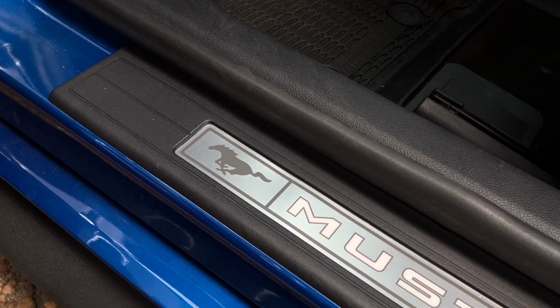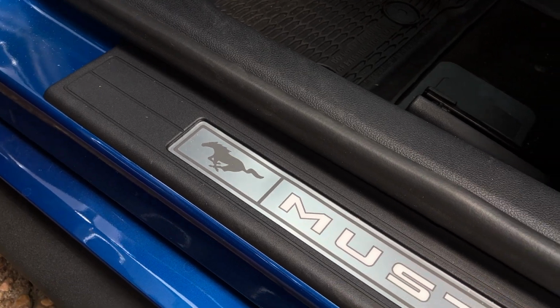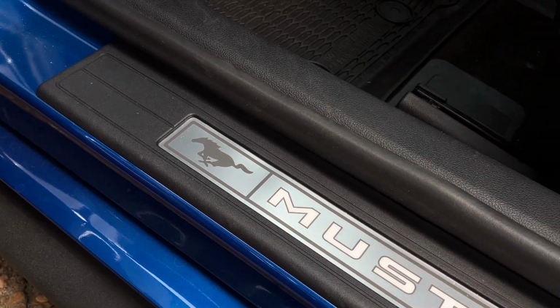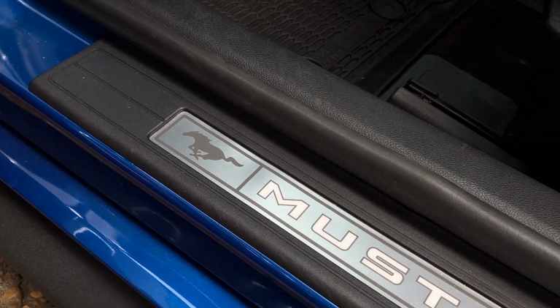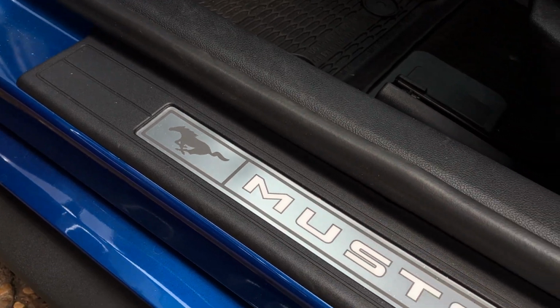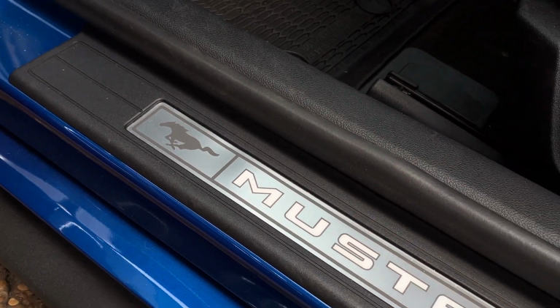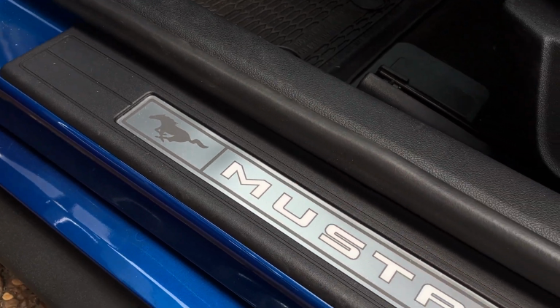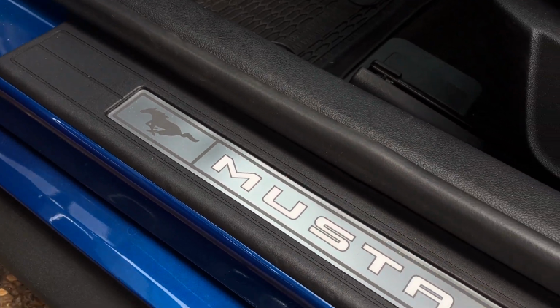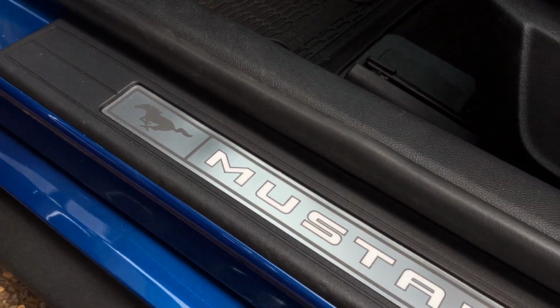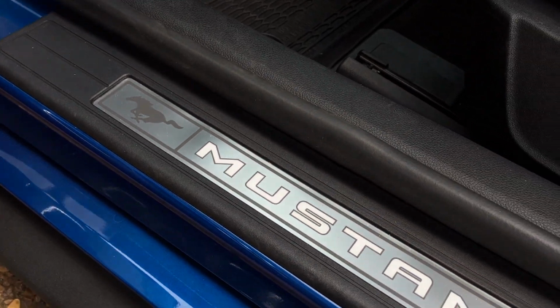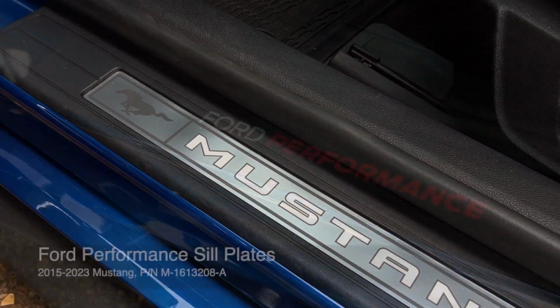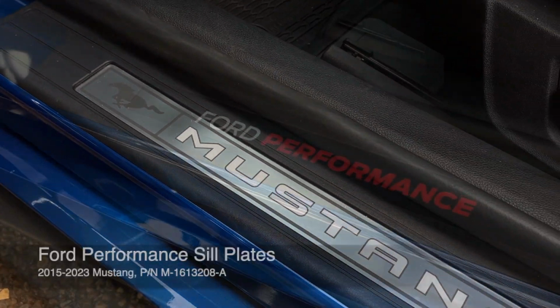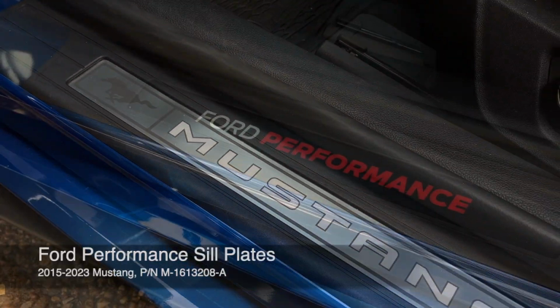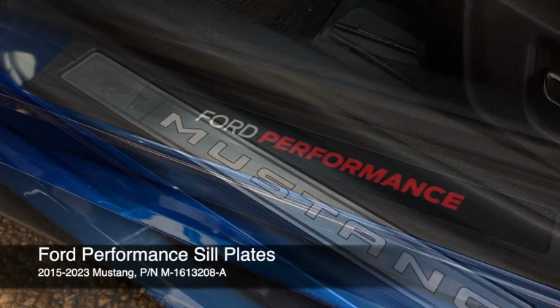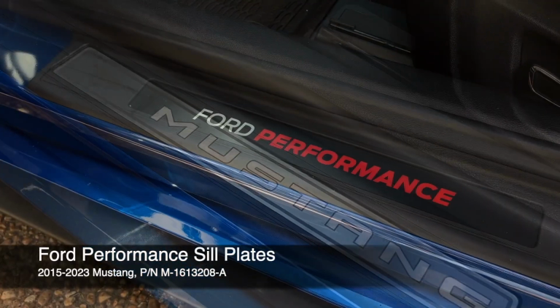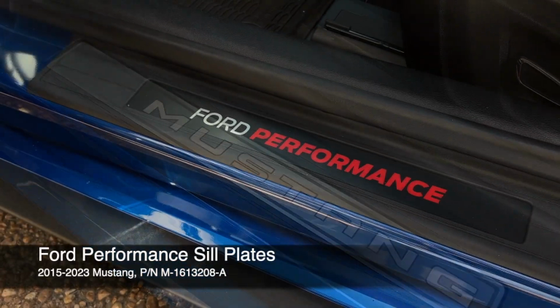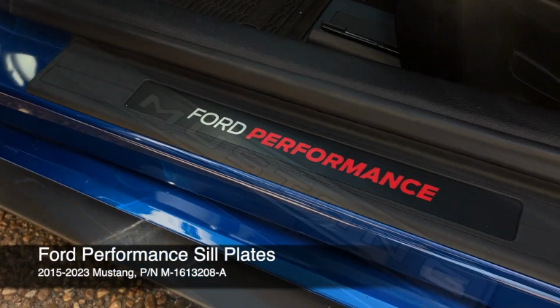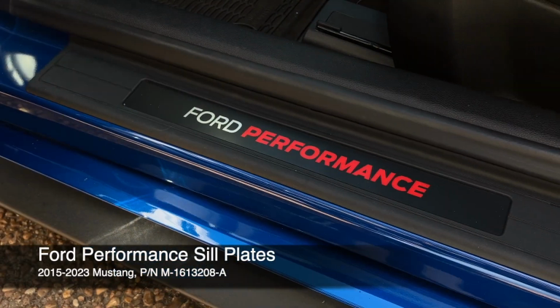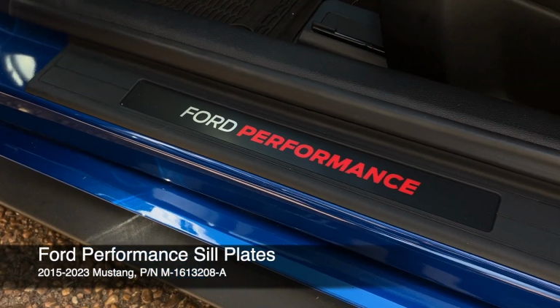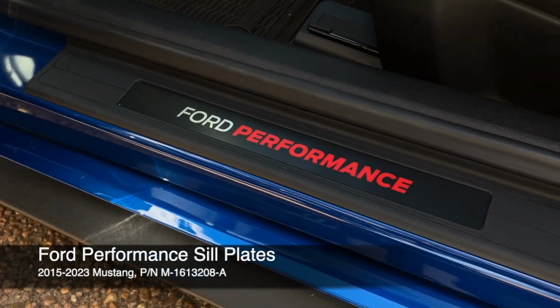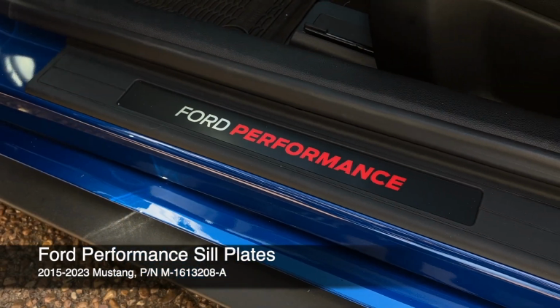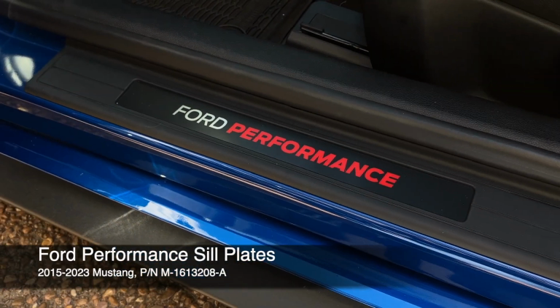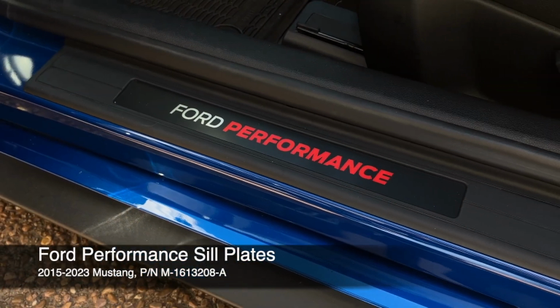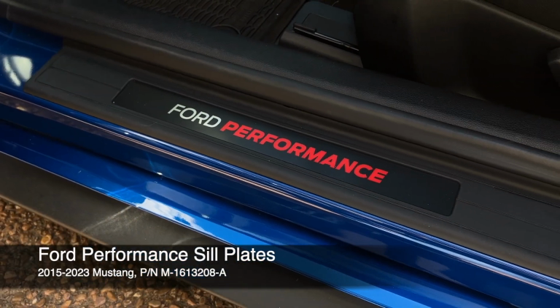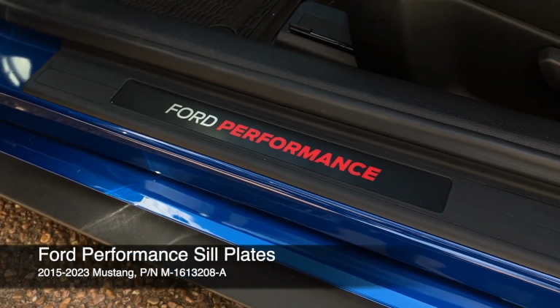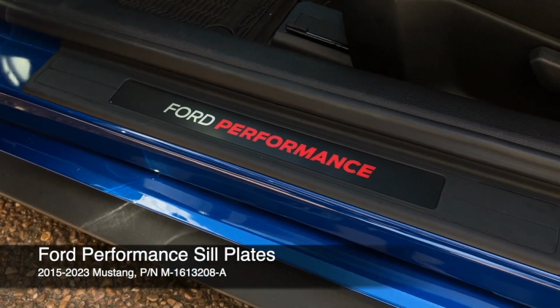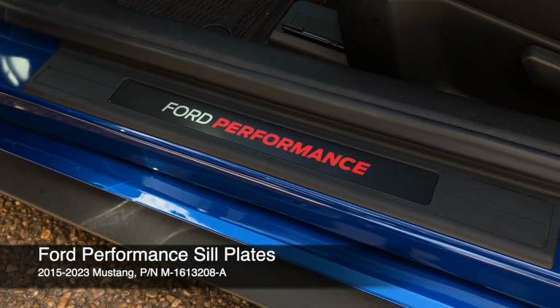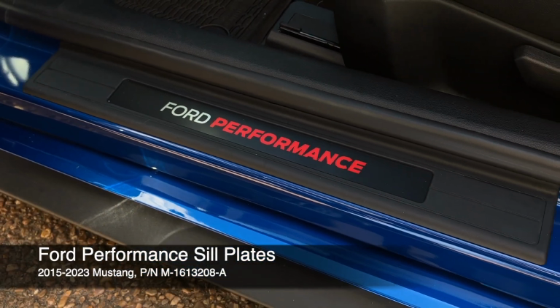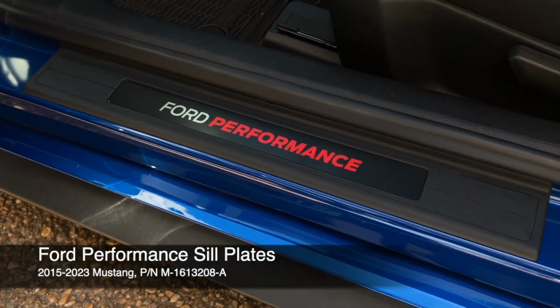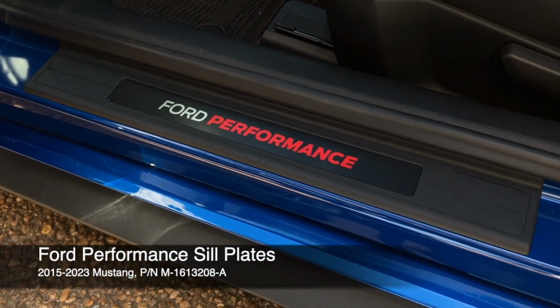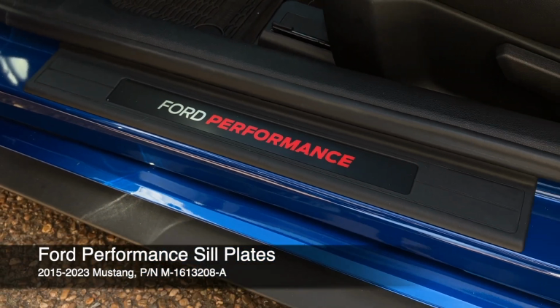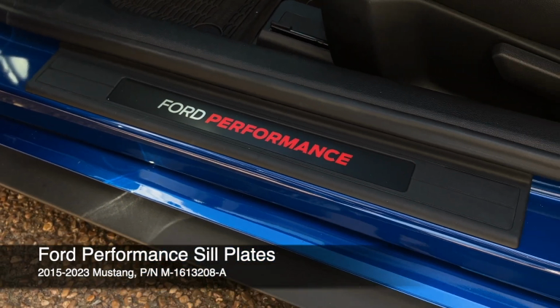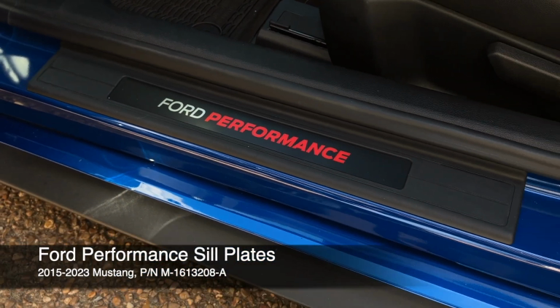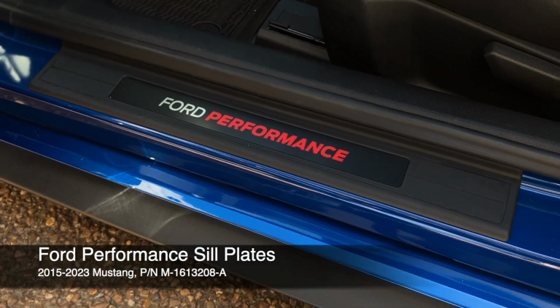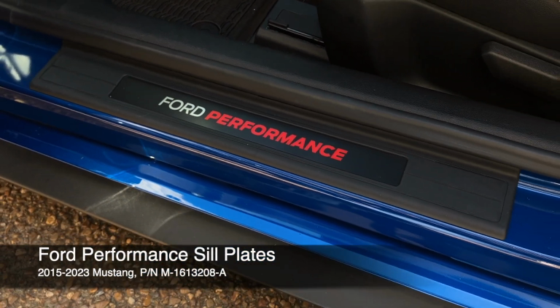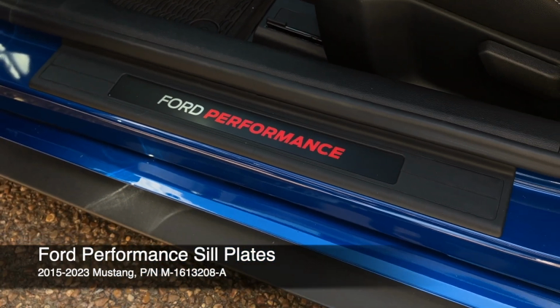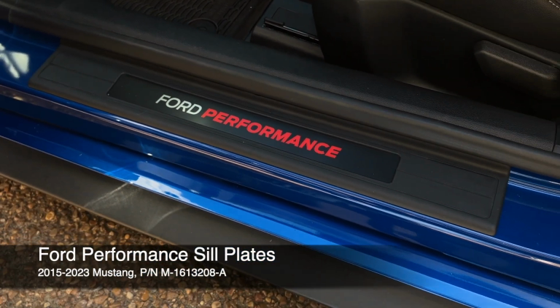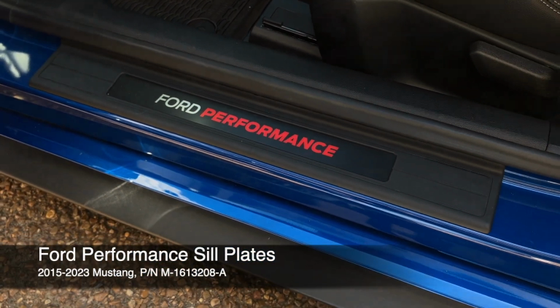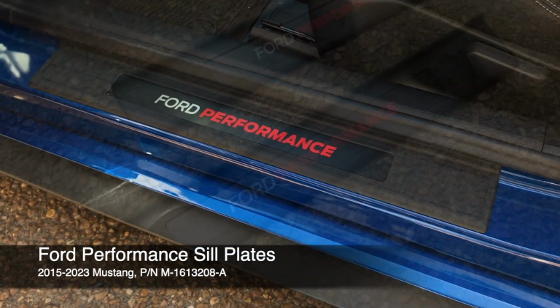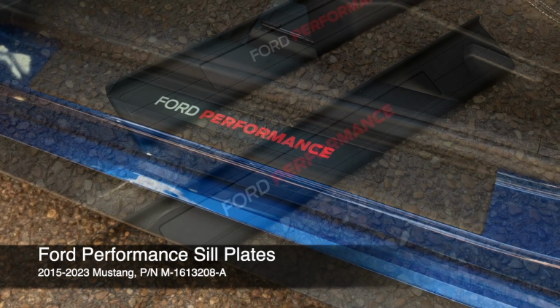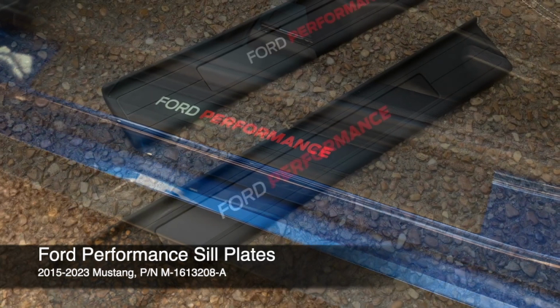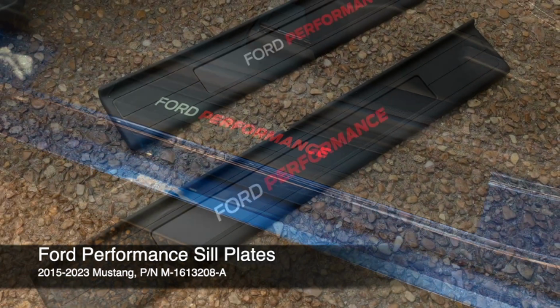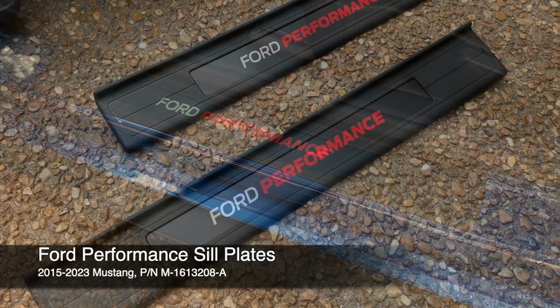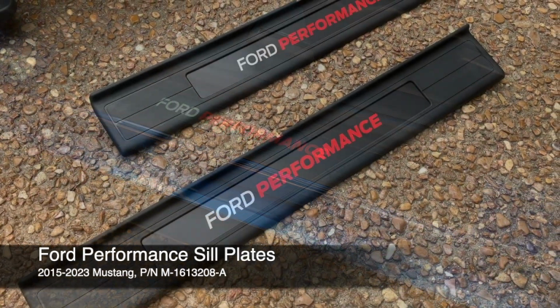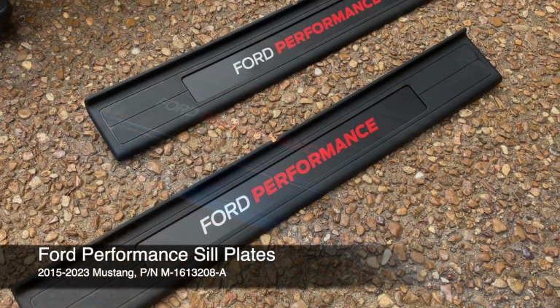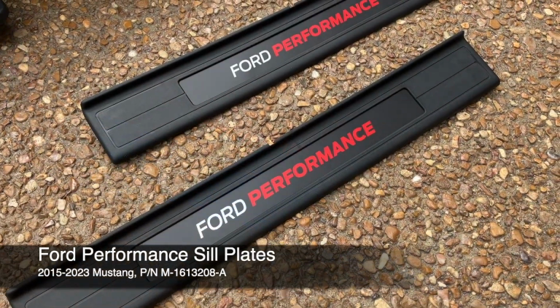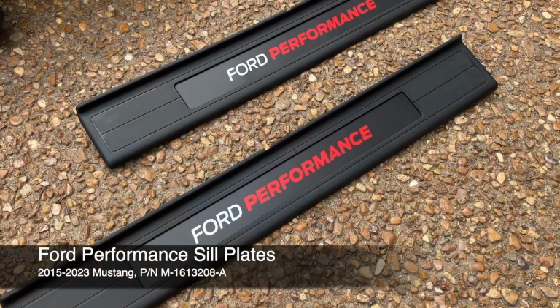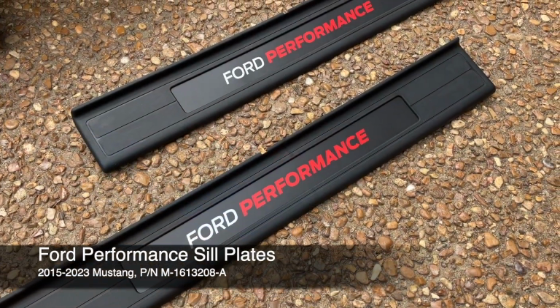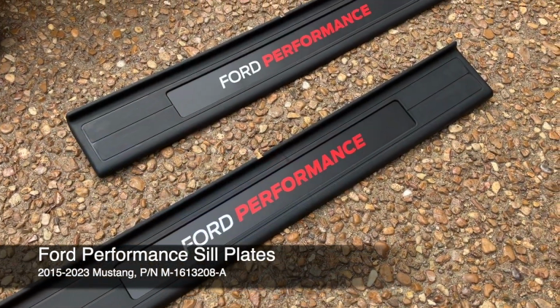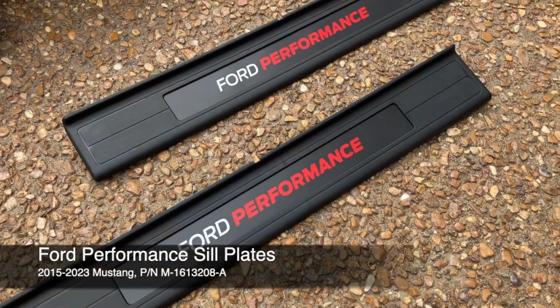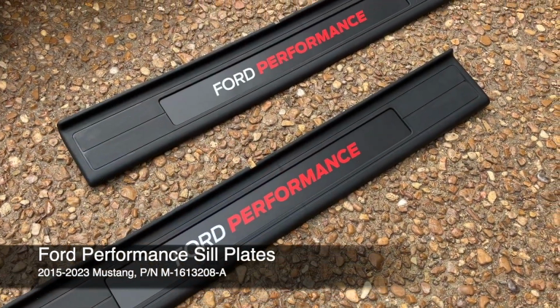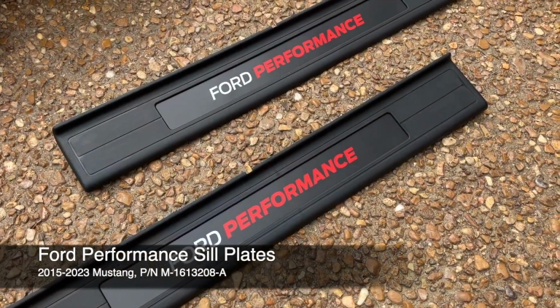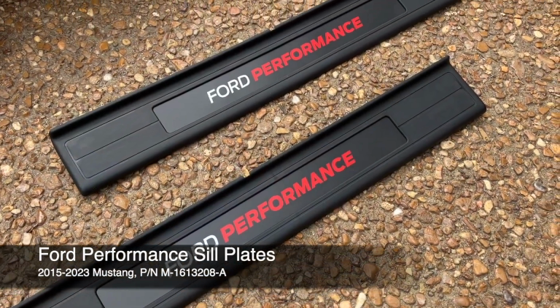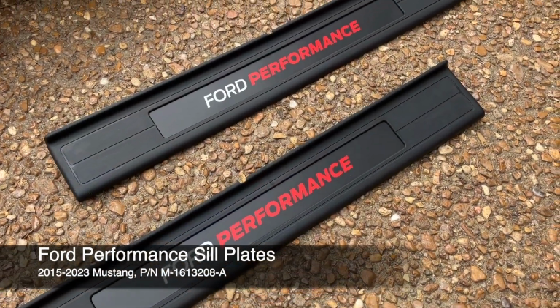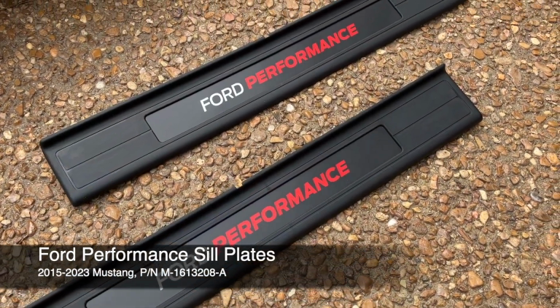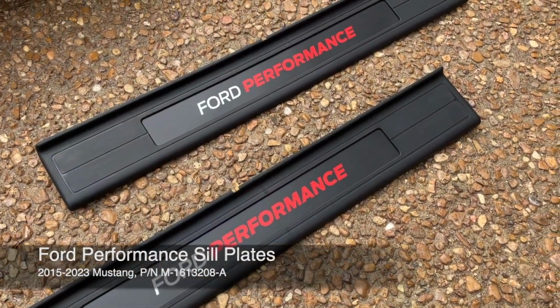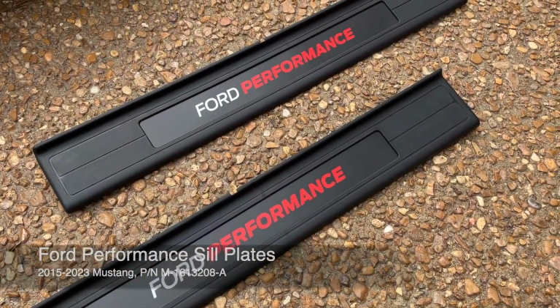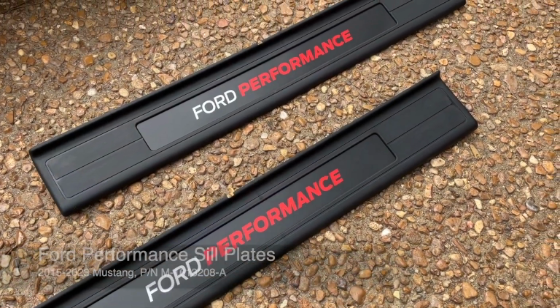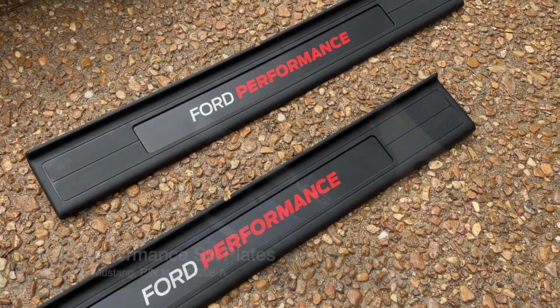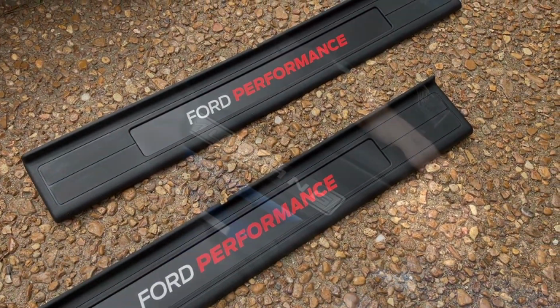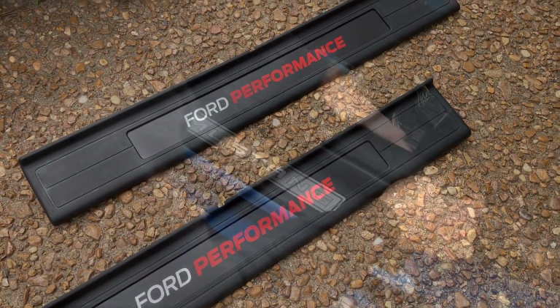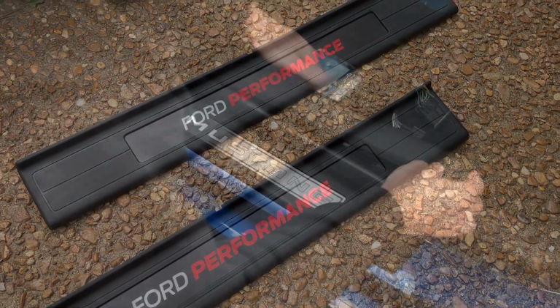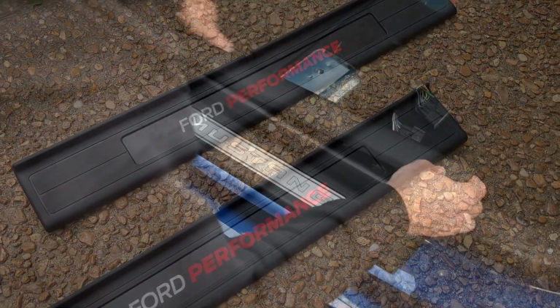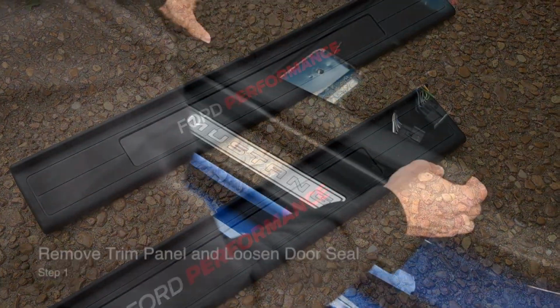Add a performance look to your 2015-2023 Mustang with Ford Performance Parts sill plates. Here's how.